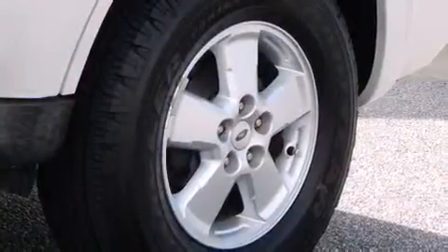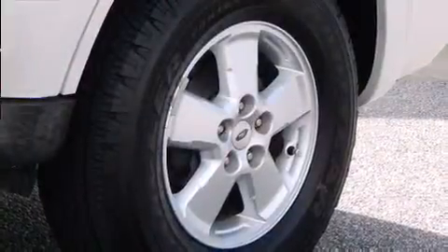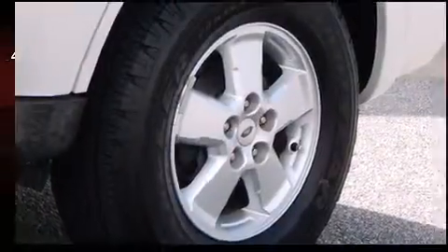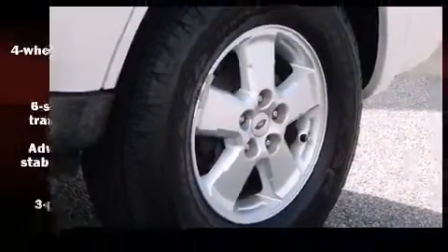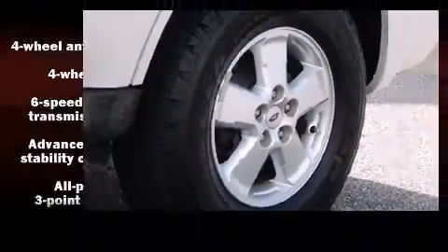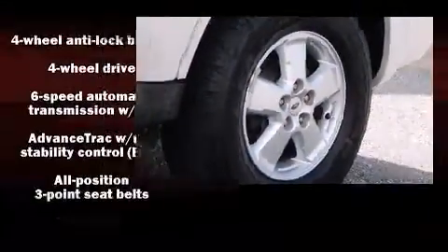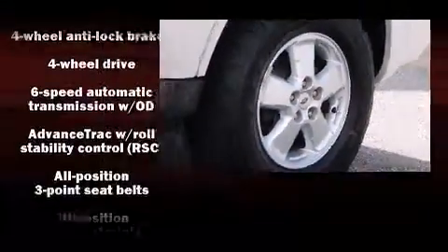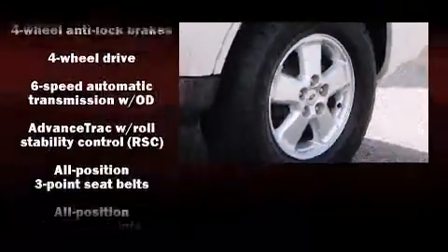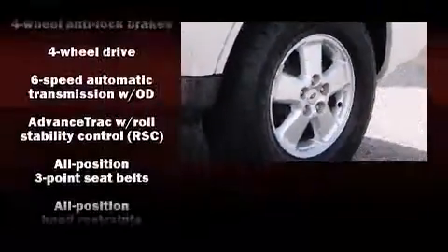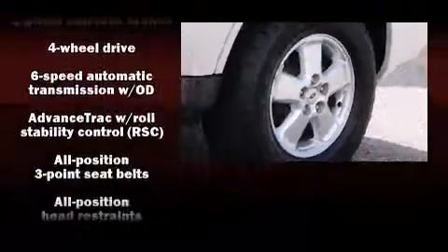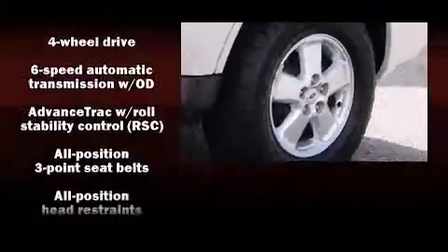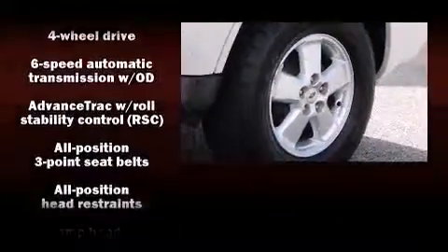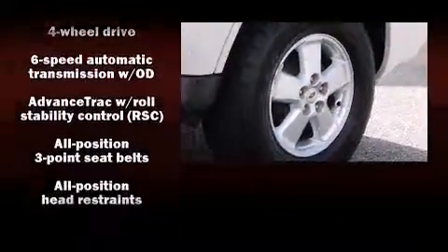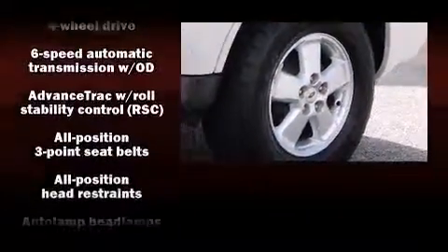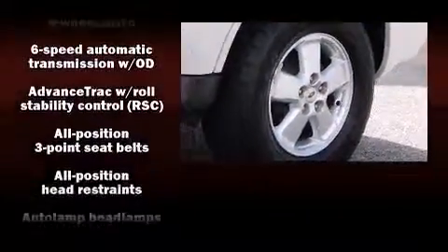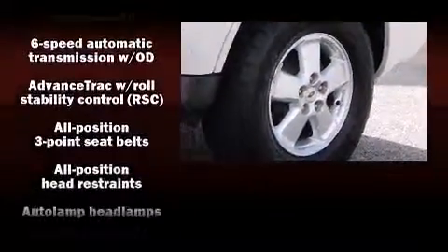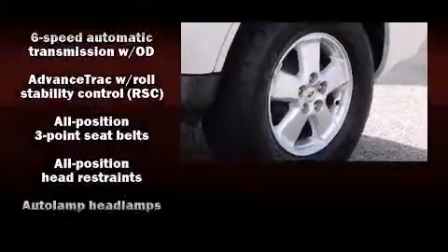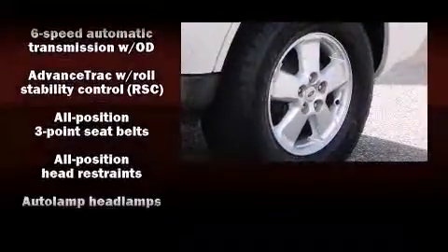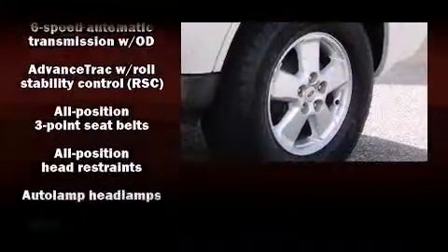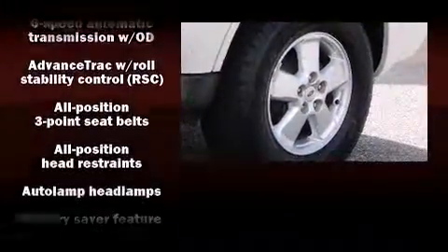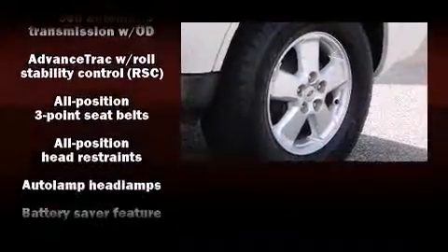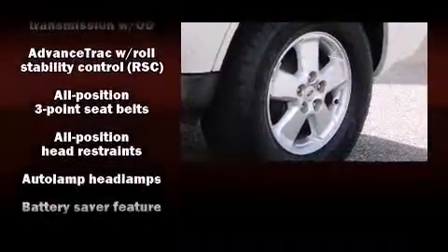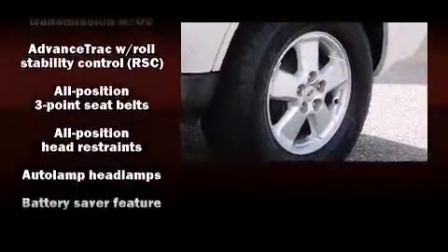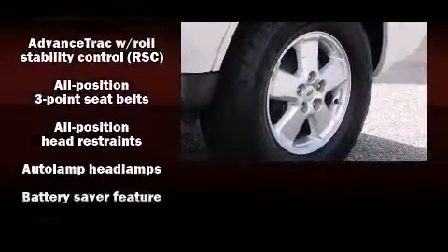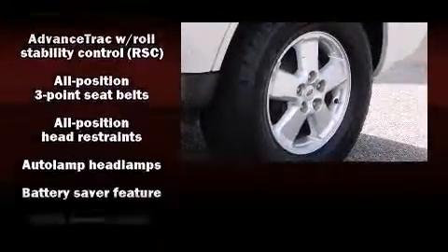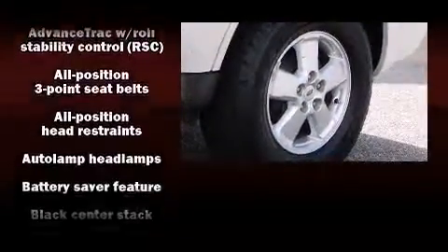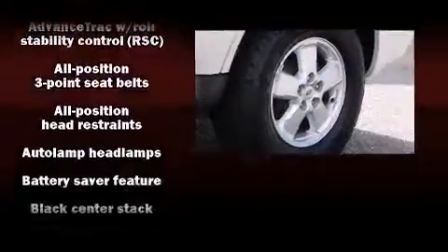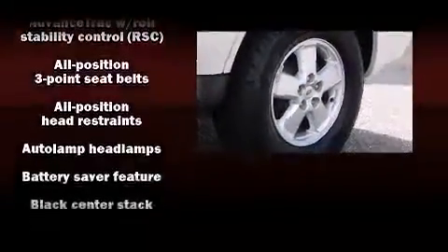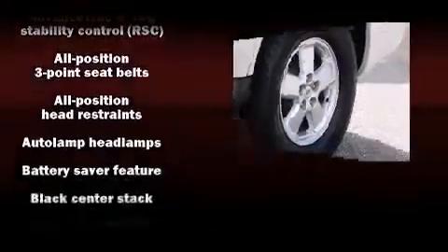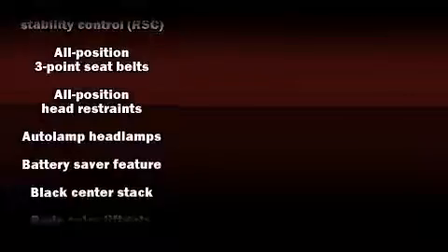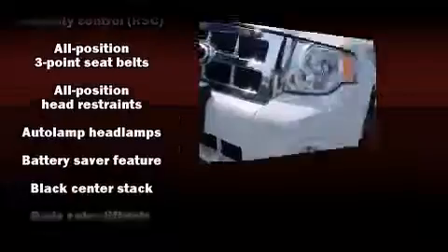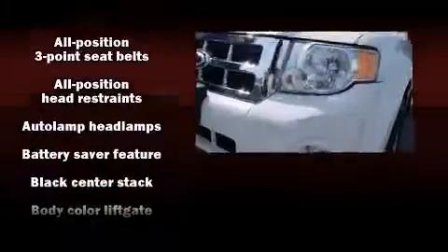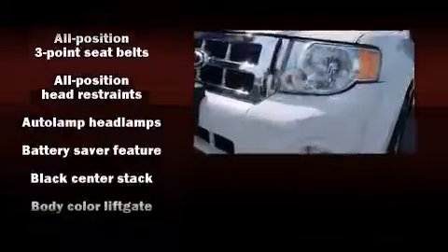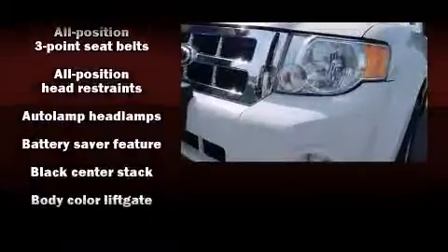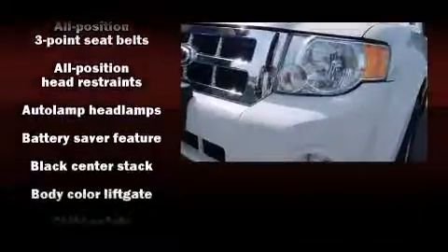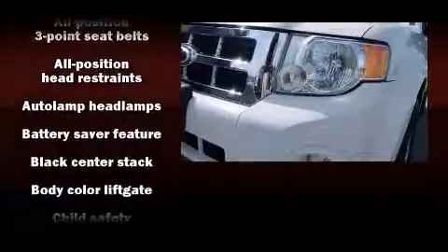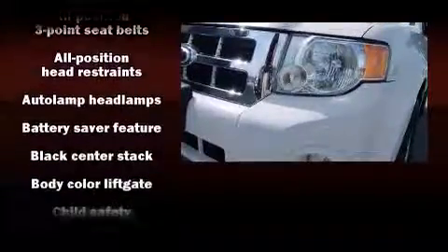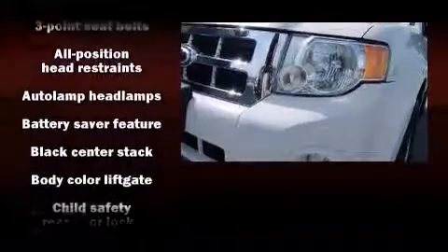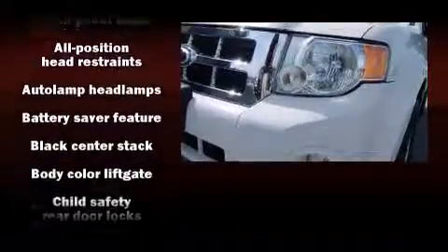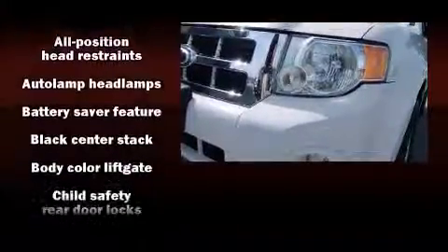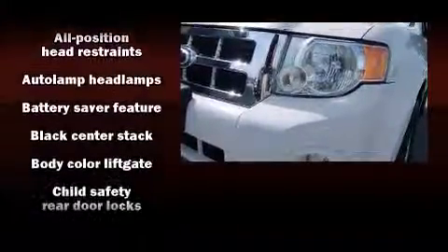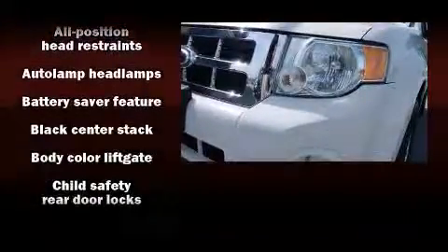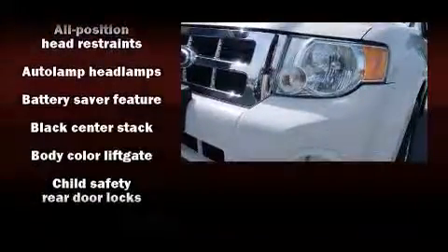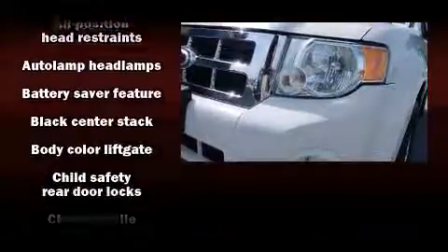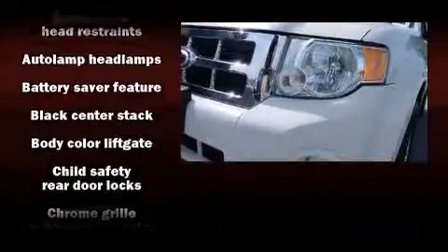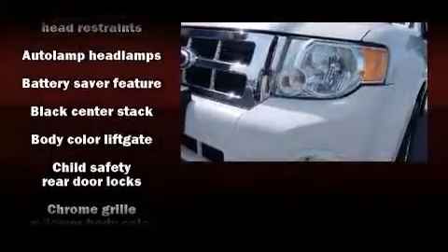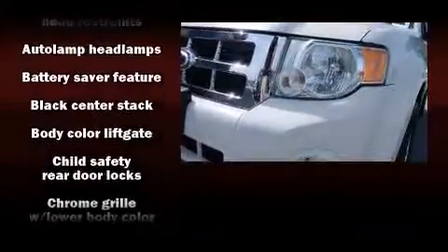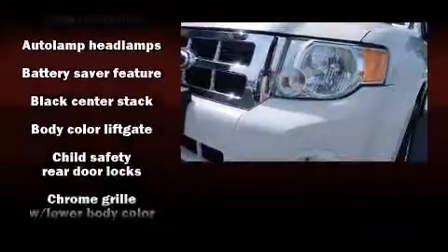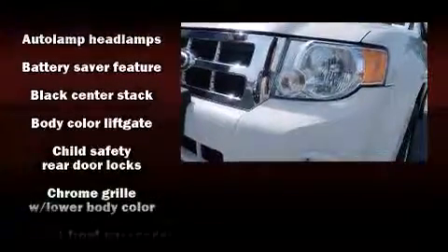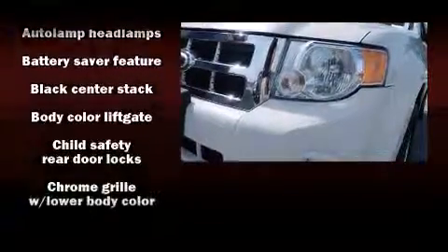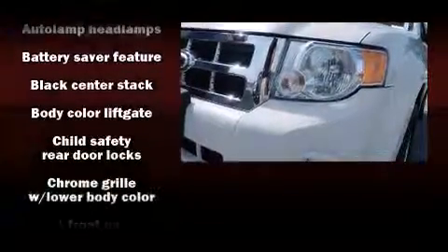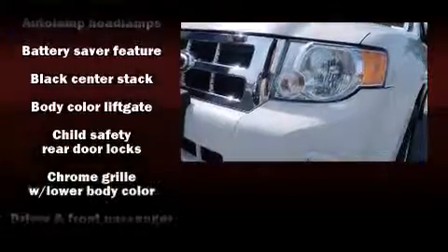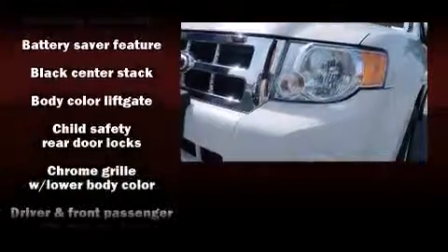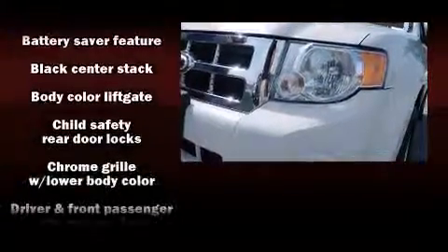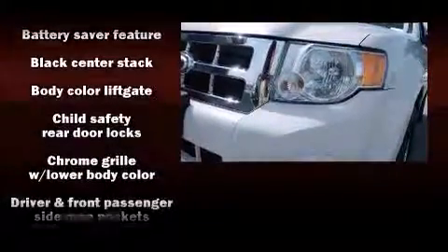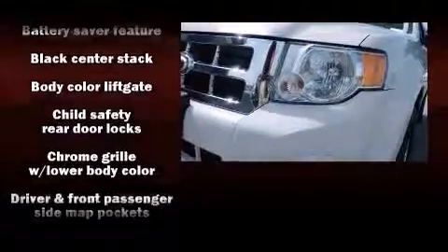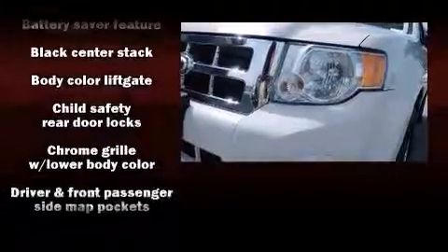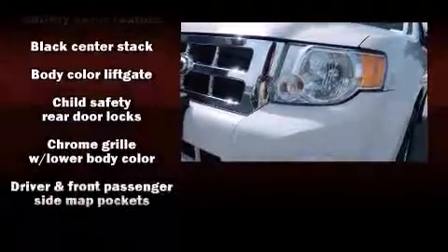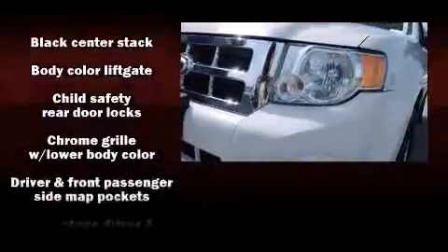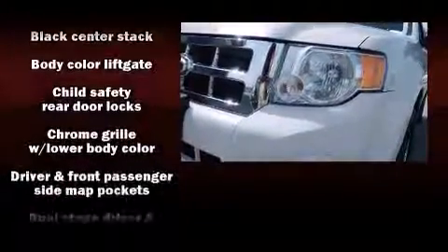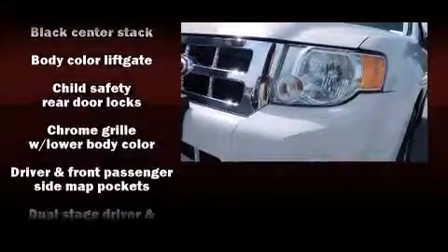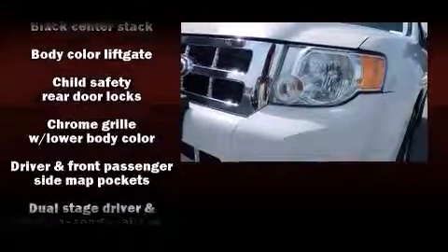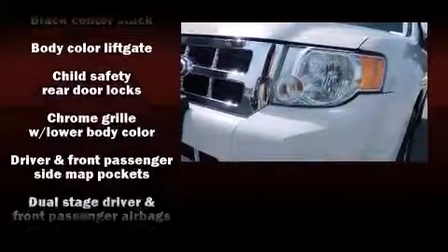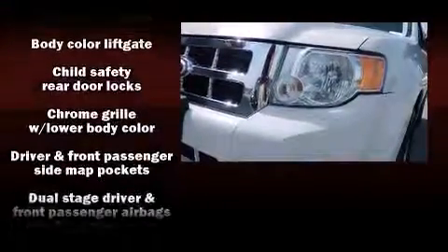Top features include front bucket seats, variably intermittent wipers, a trip computer, and air conditioning.